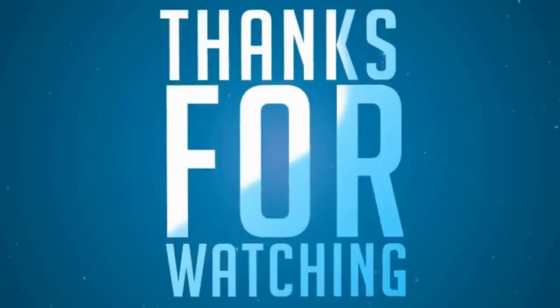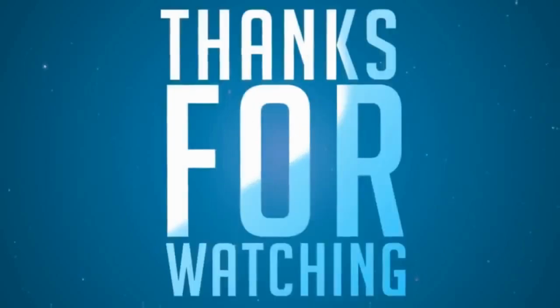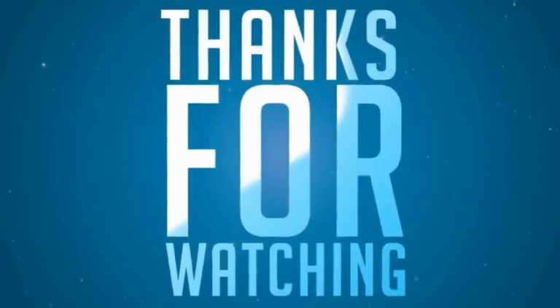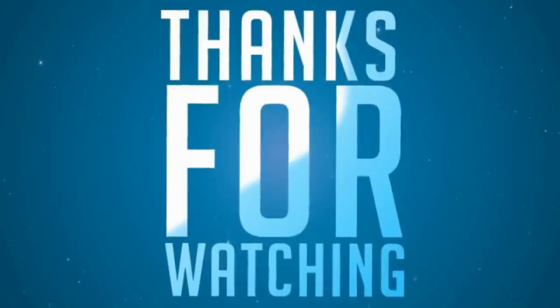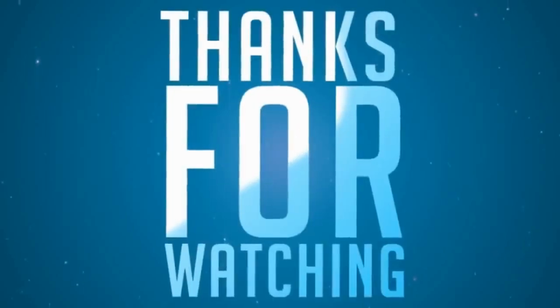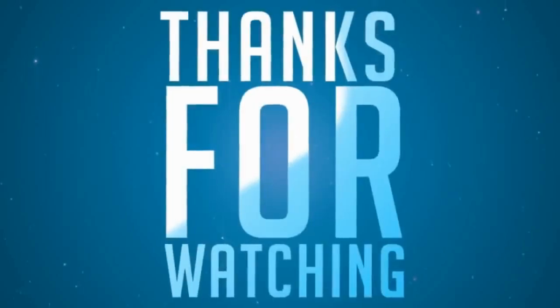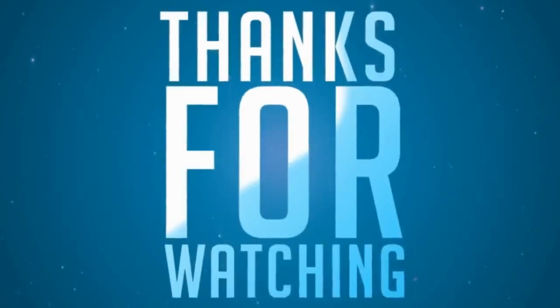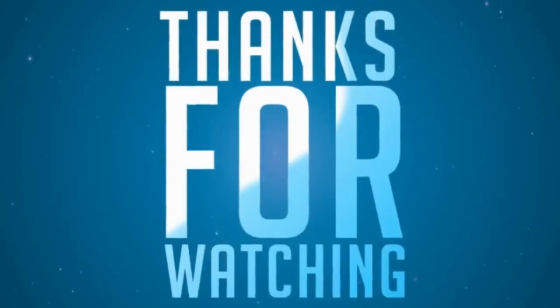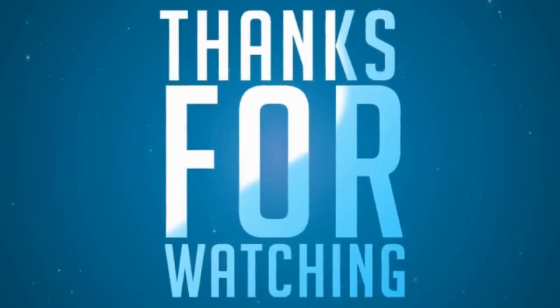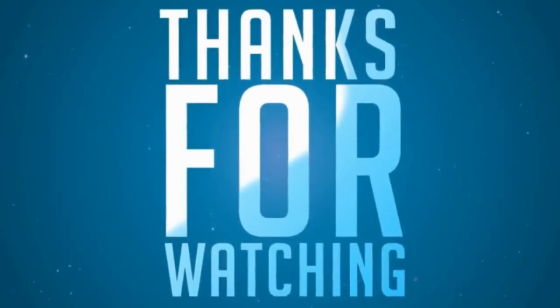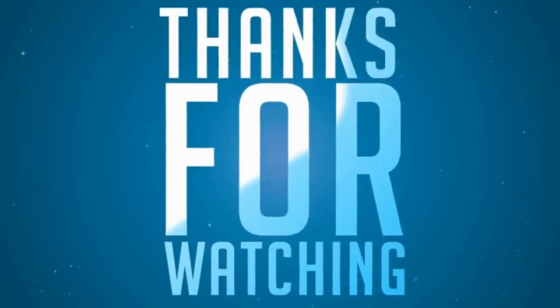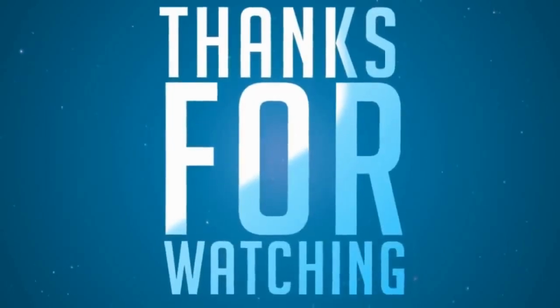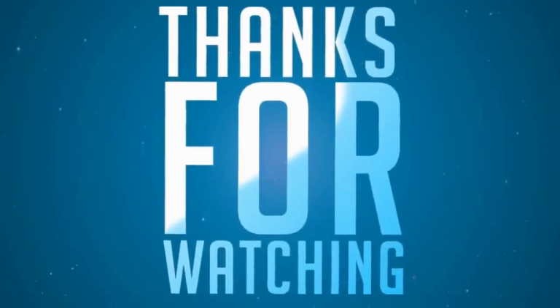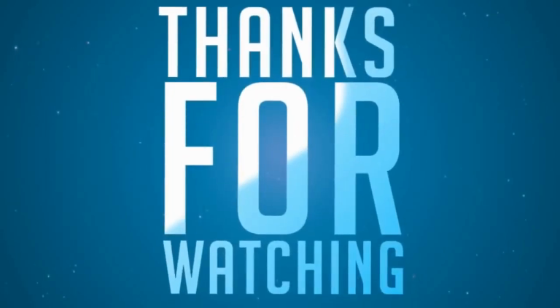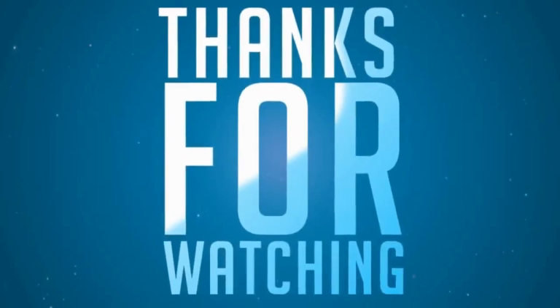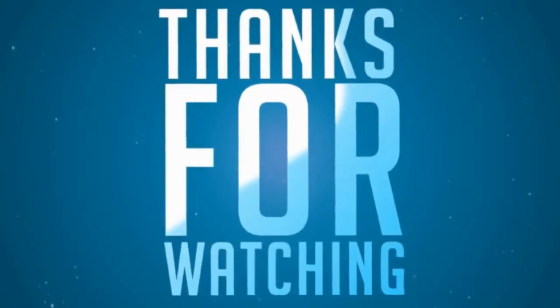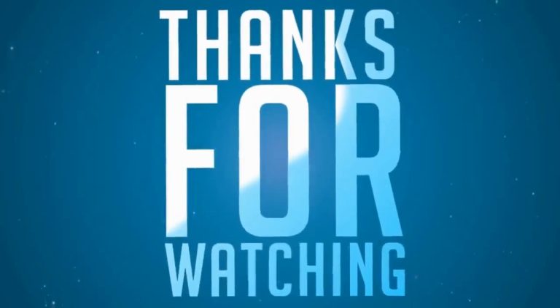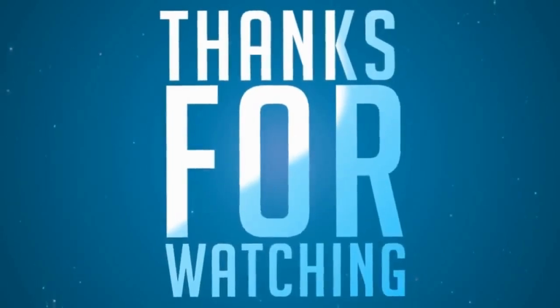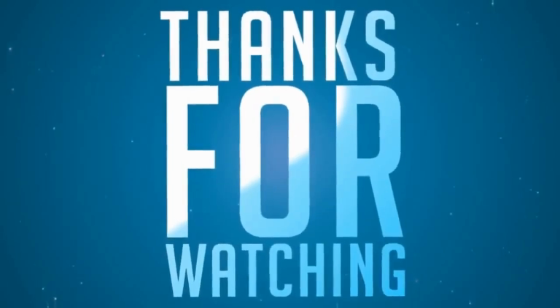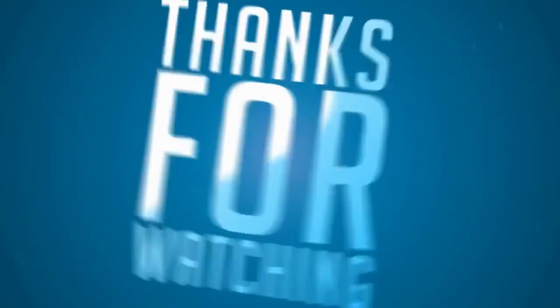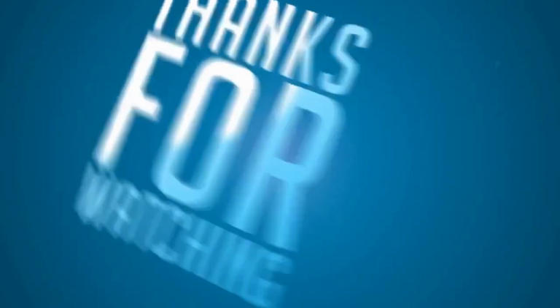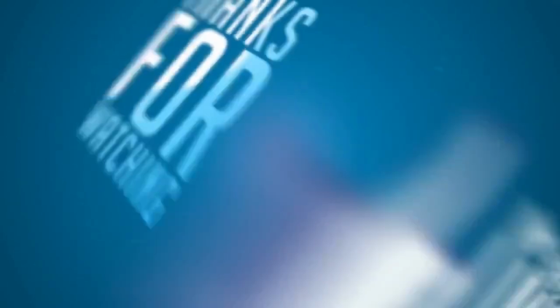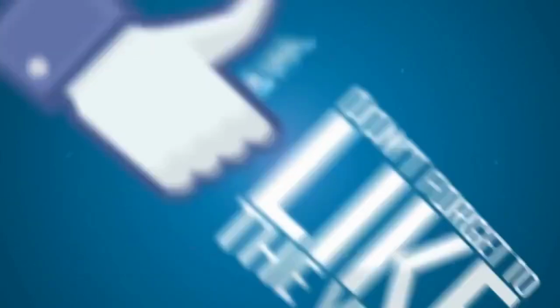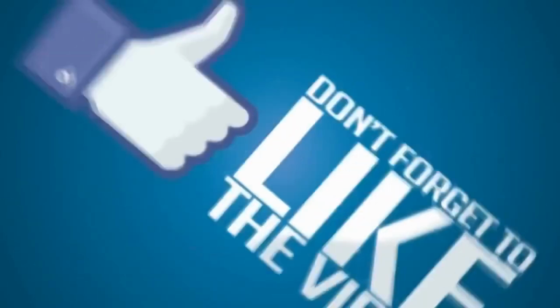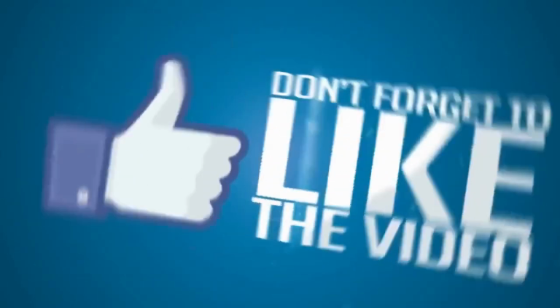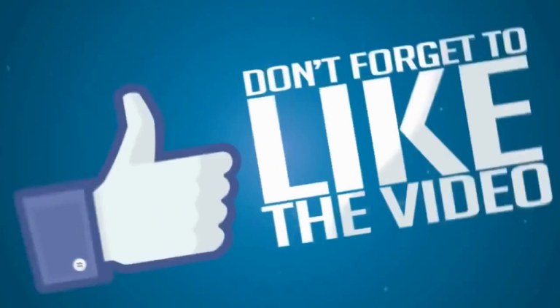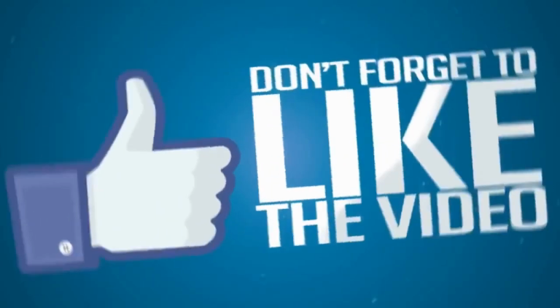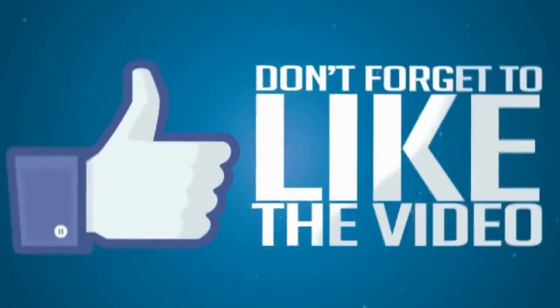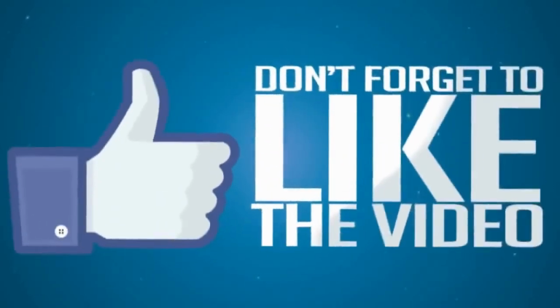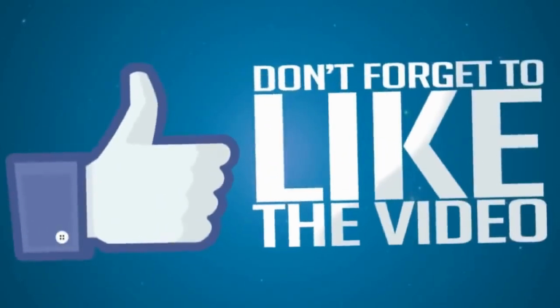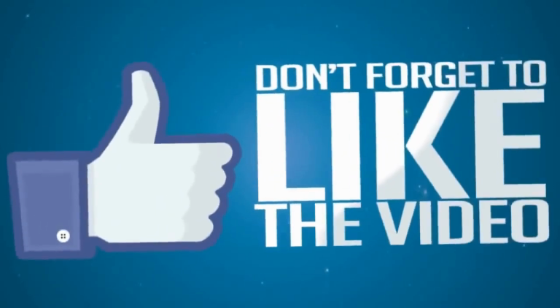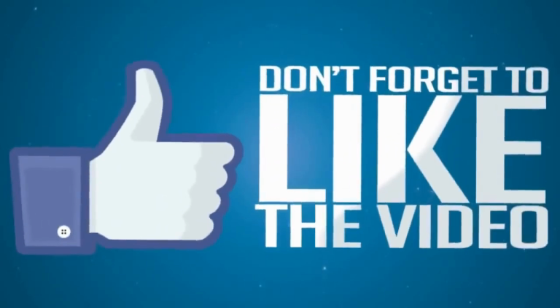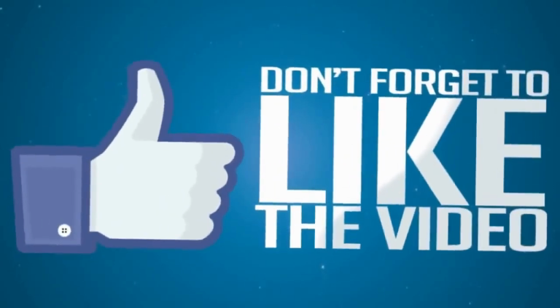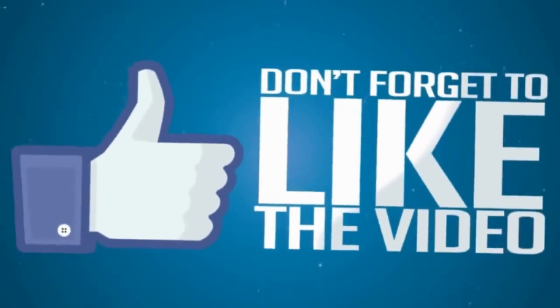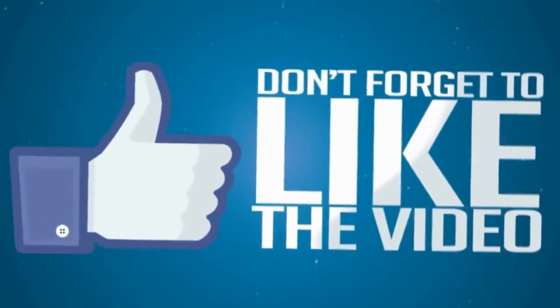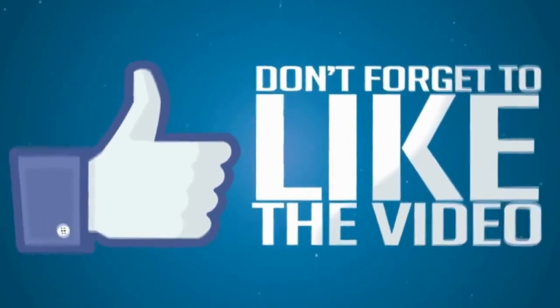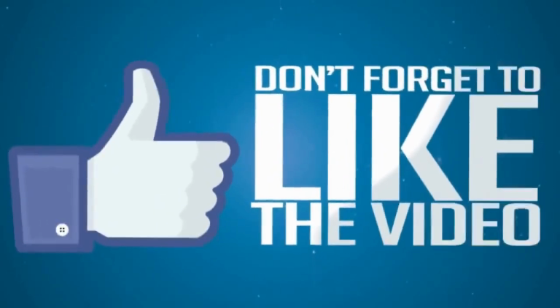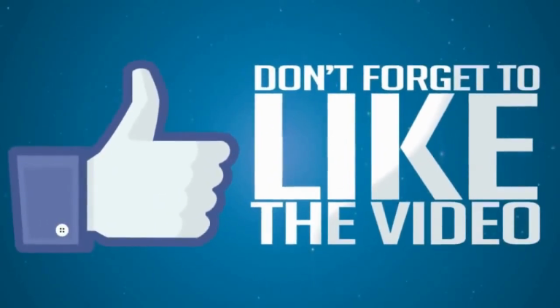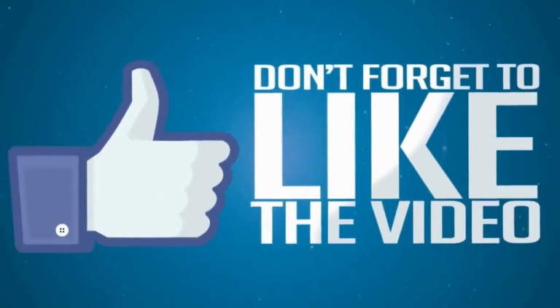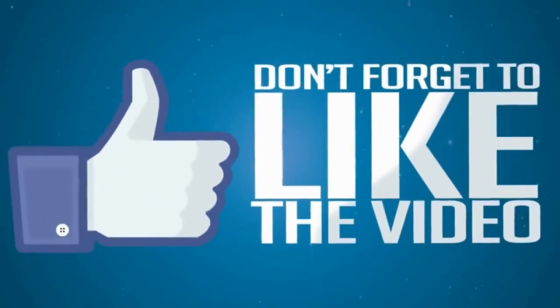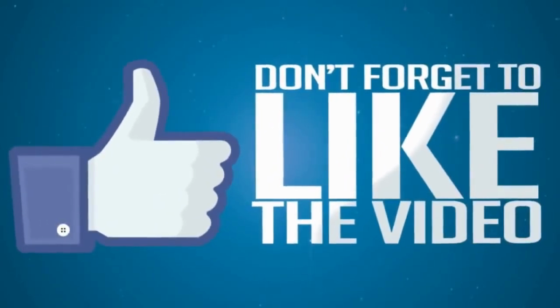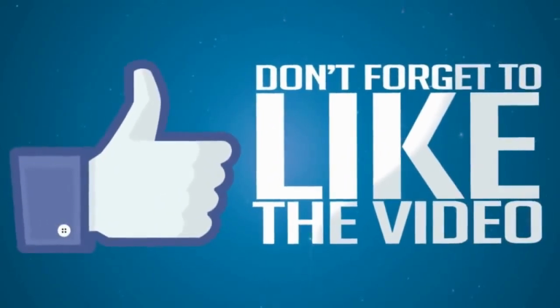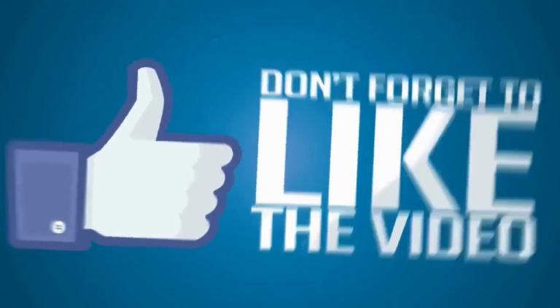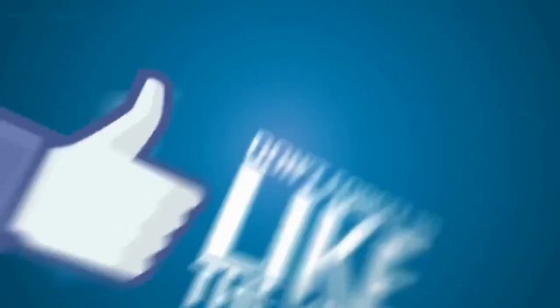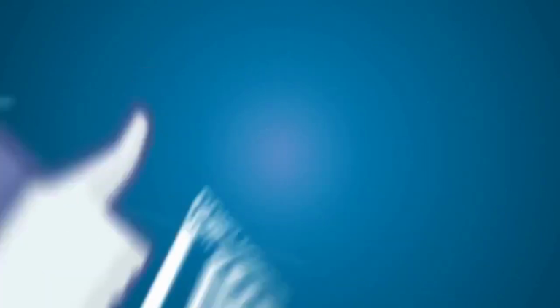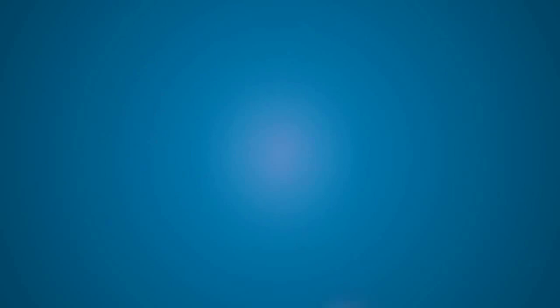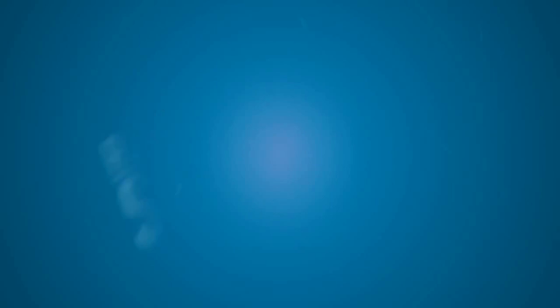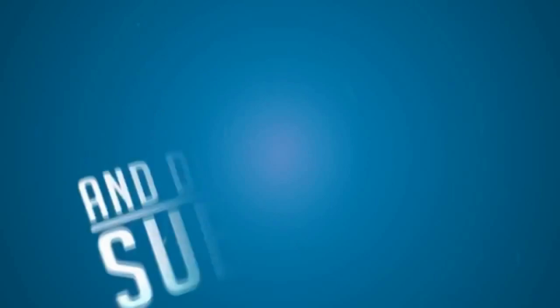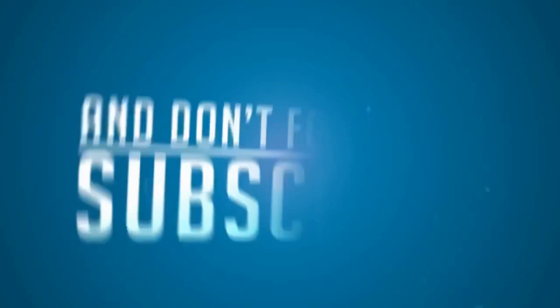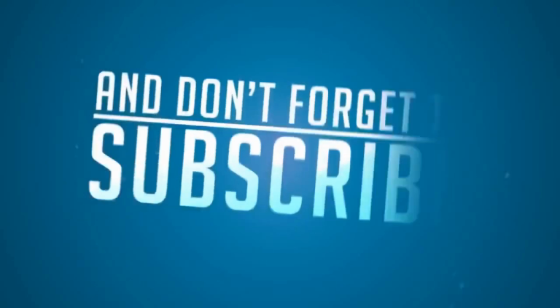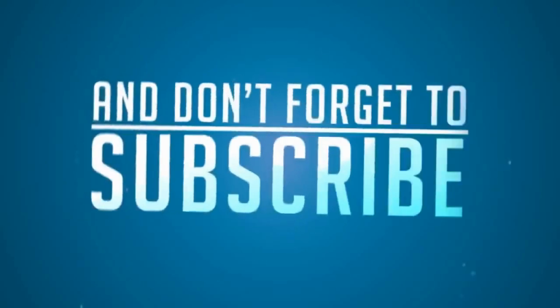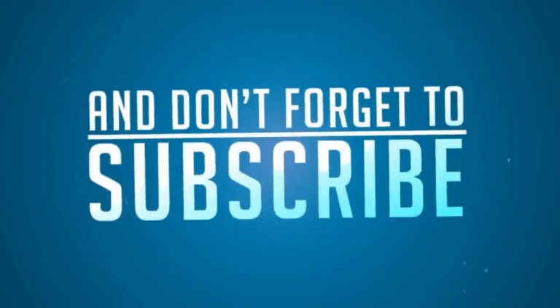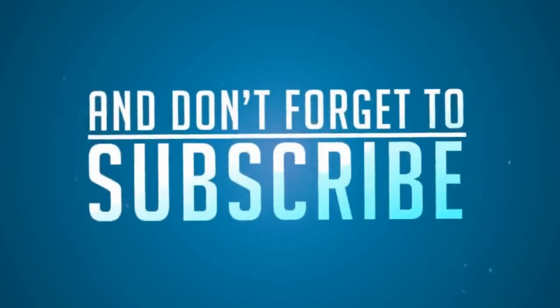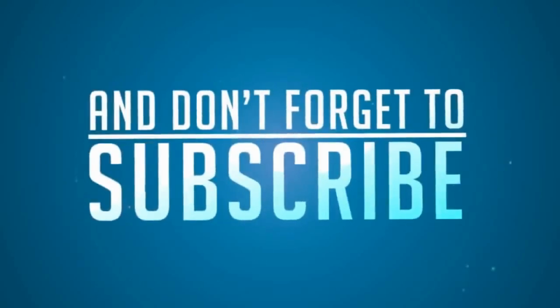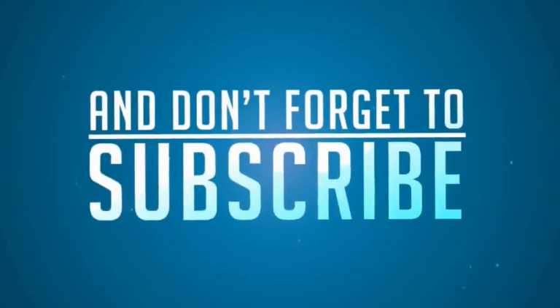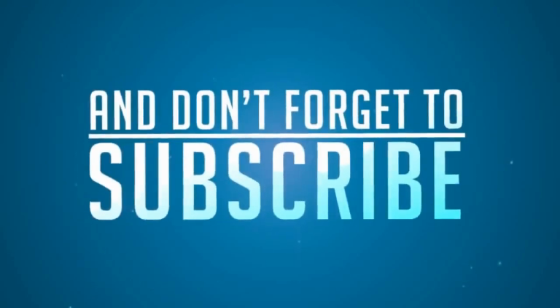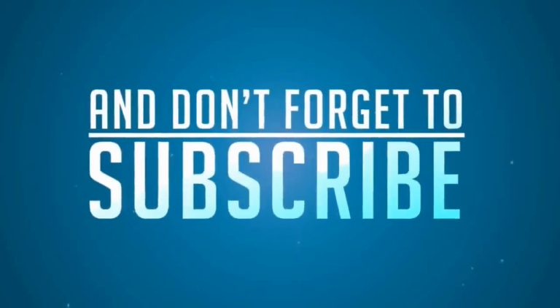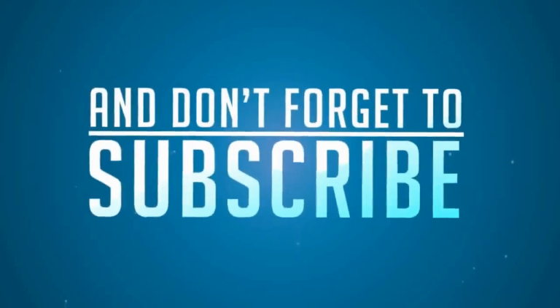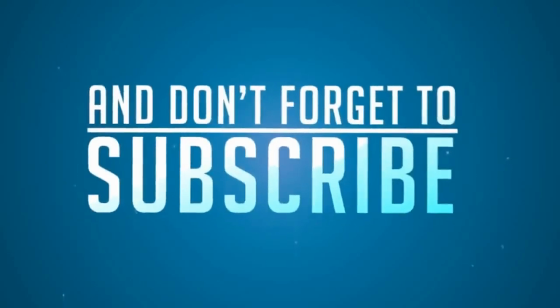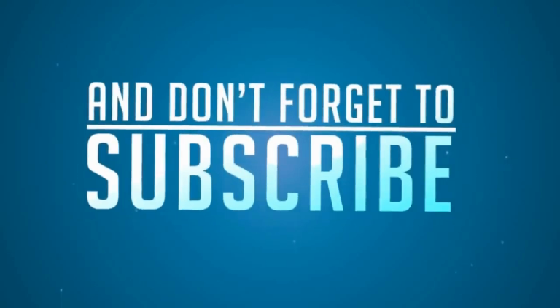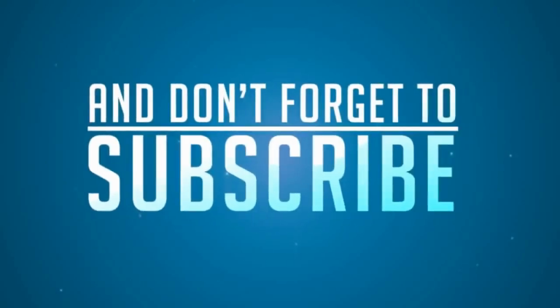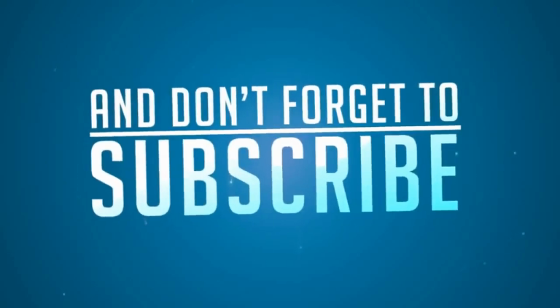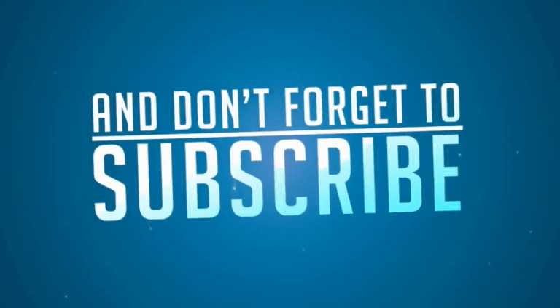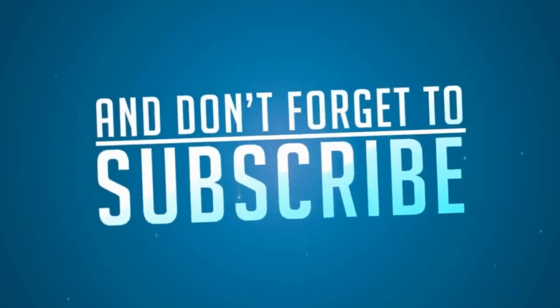Thanks for watching. Please subscribe and share, and if you've got any subjects that you wish for me to talk about regarding the Thames, please comment below. I'll see you next time.